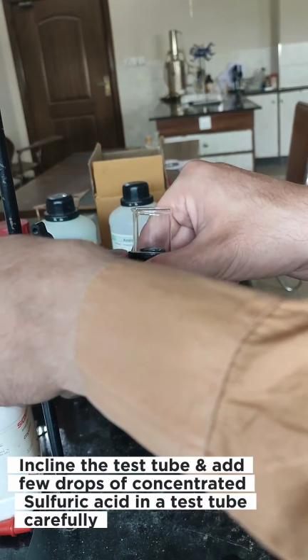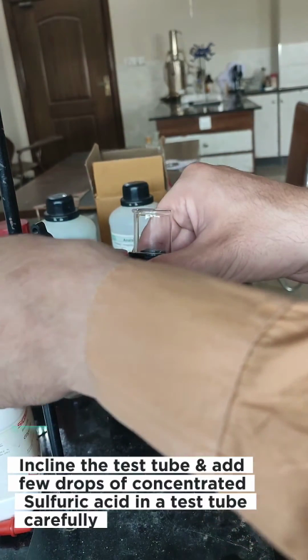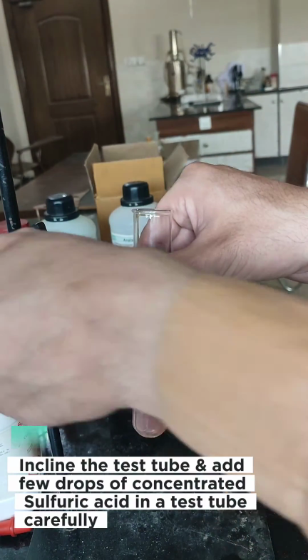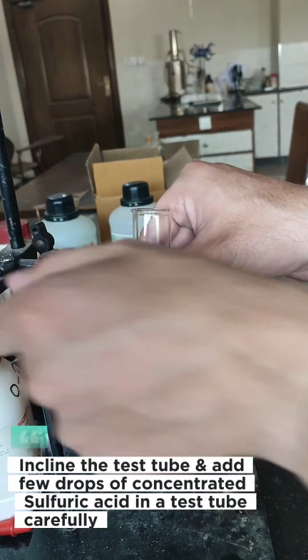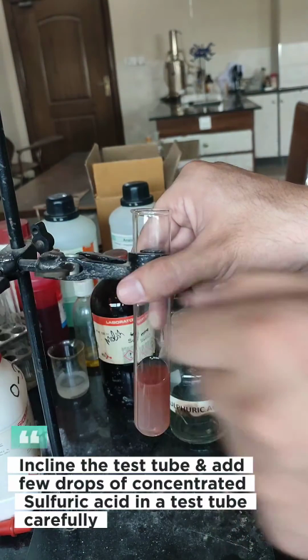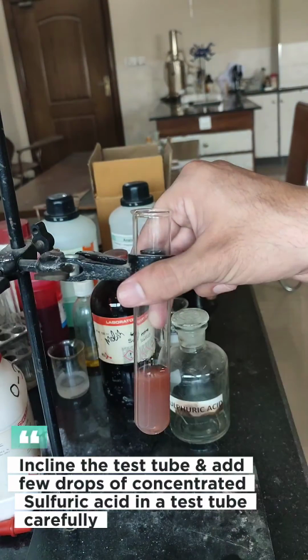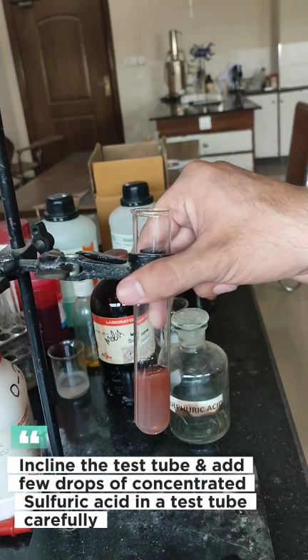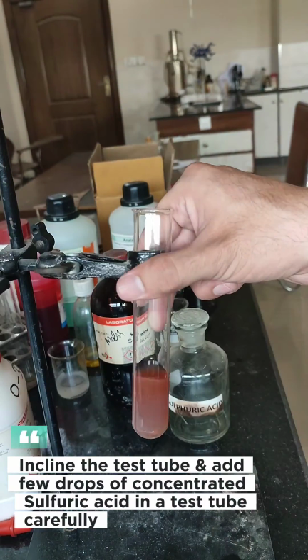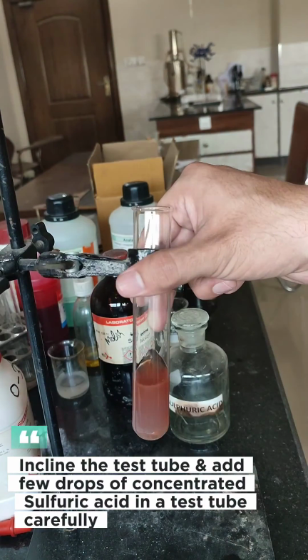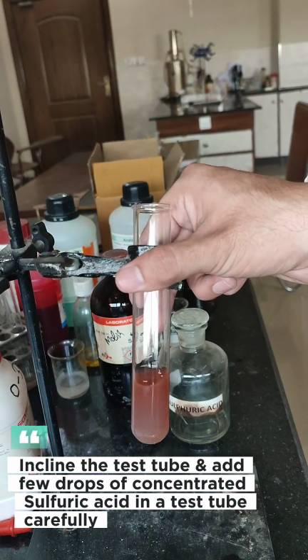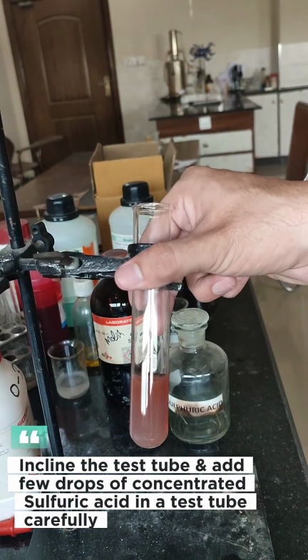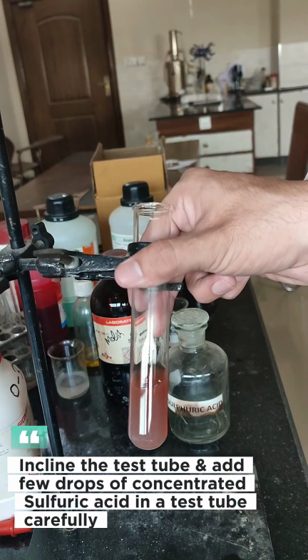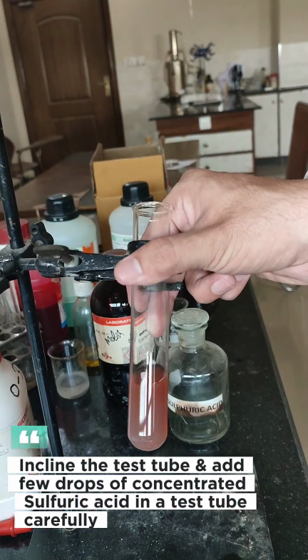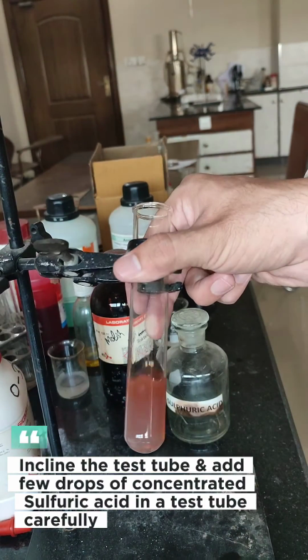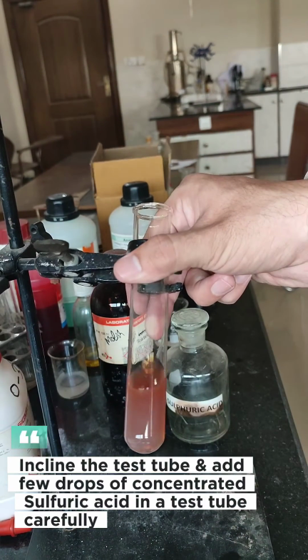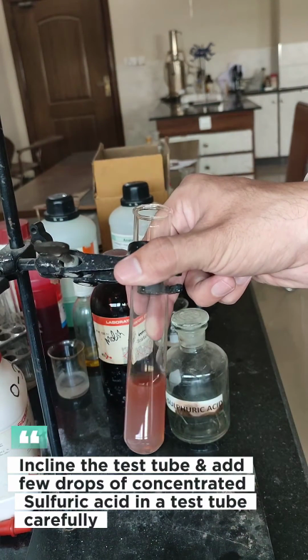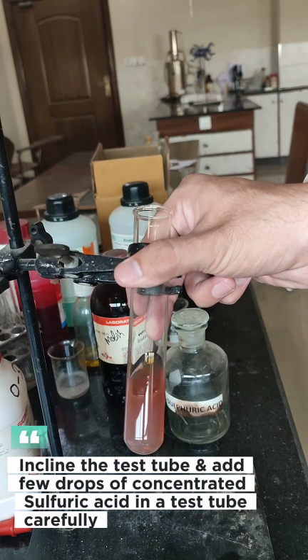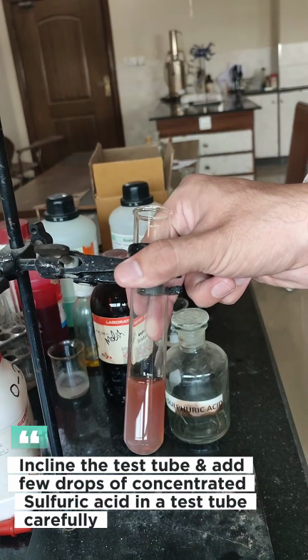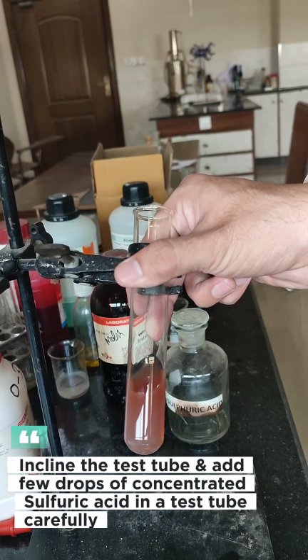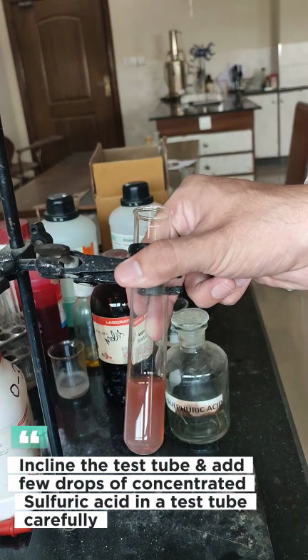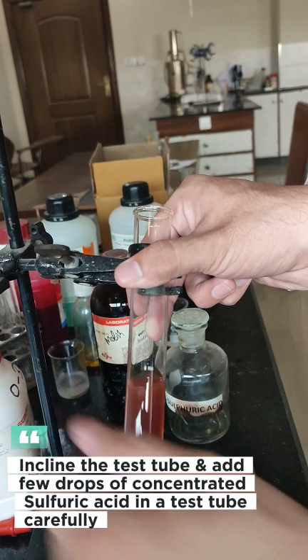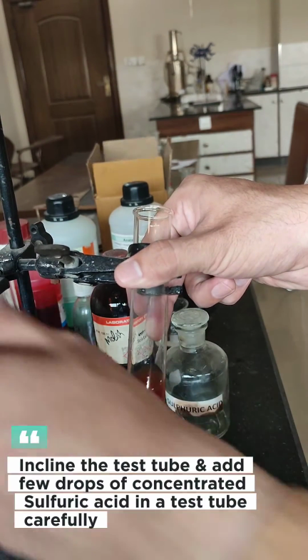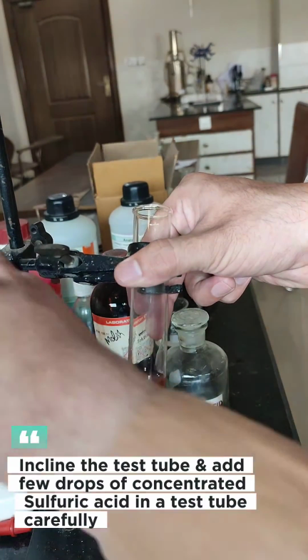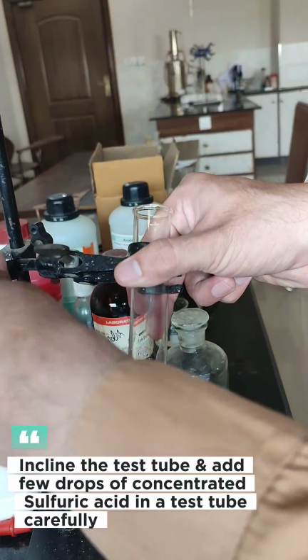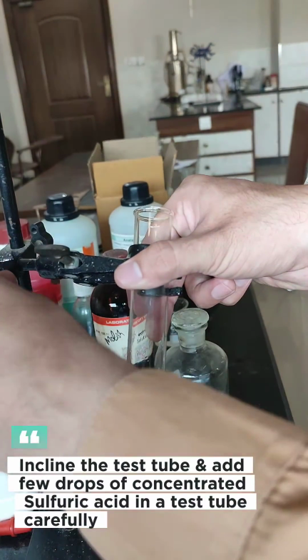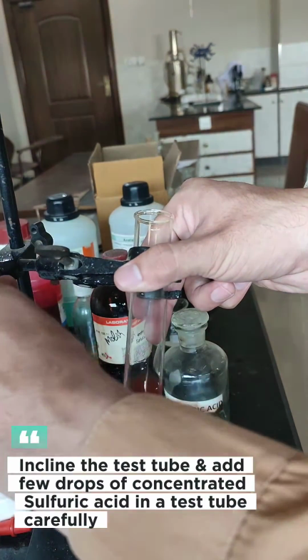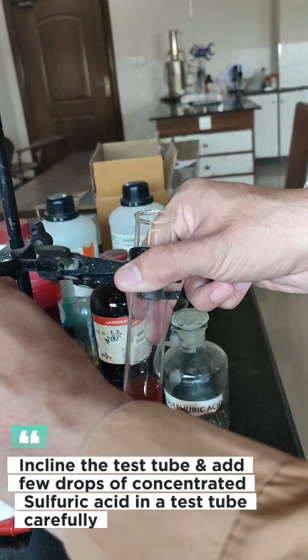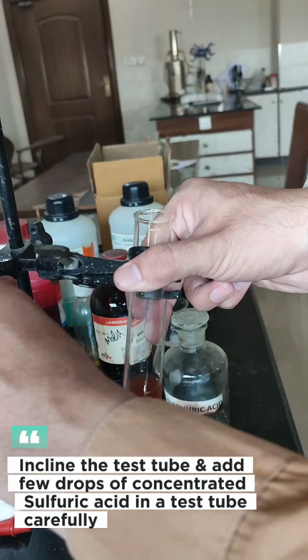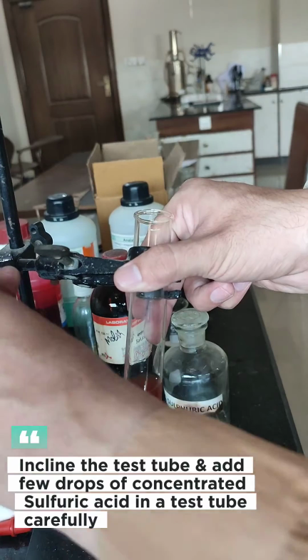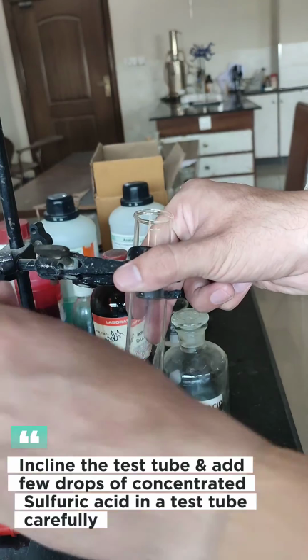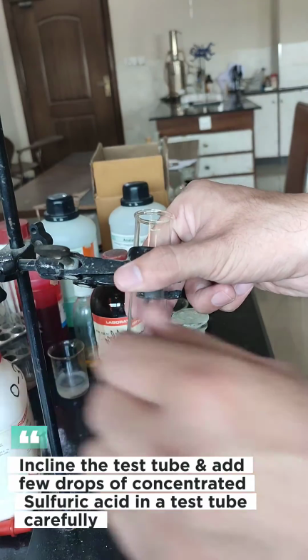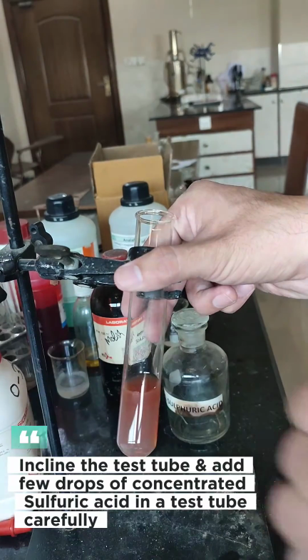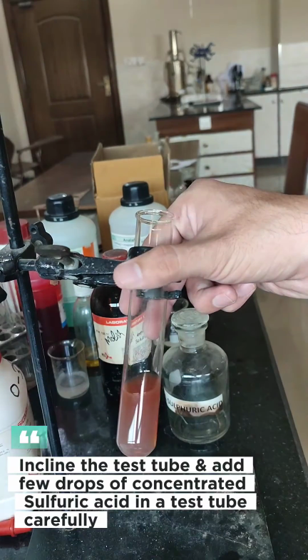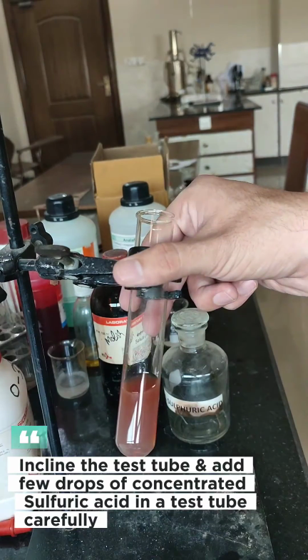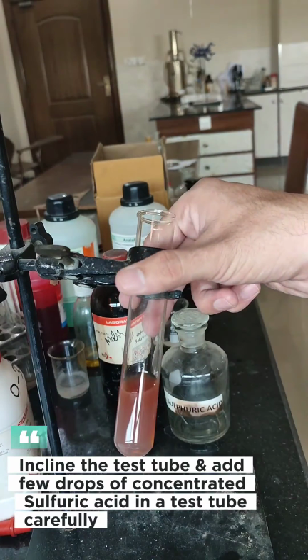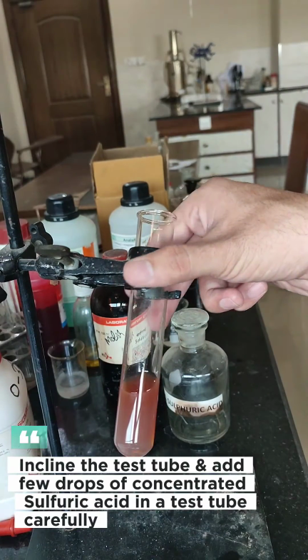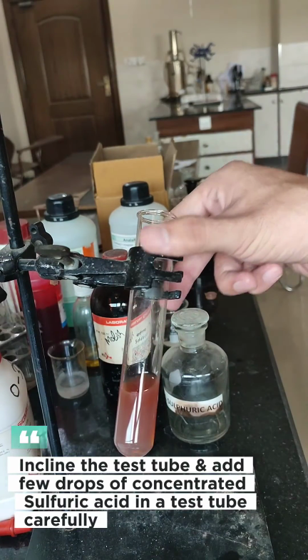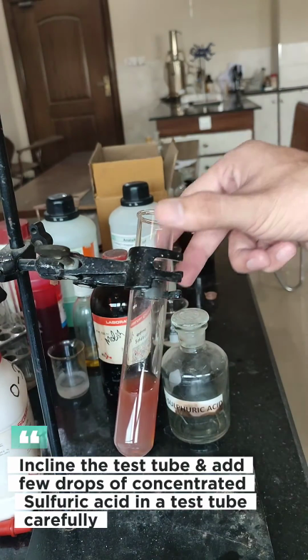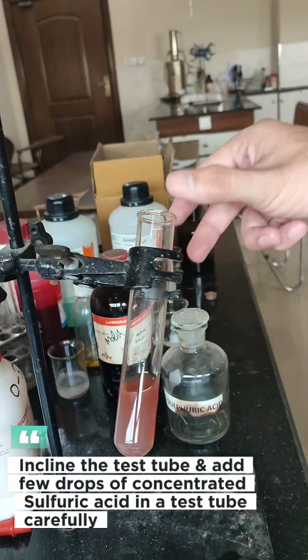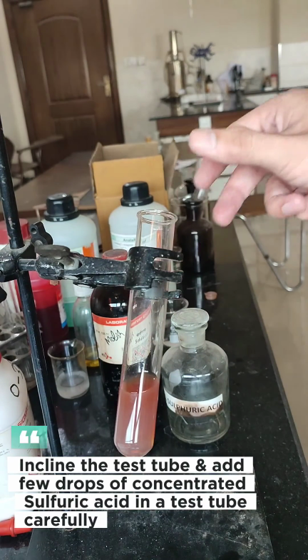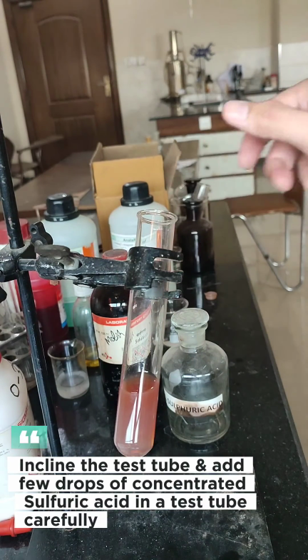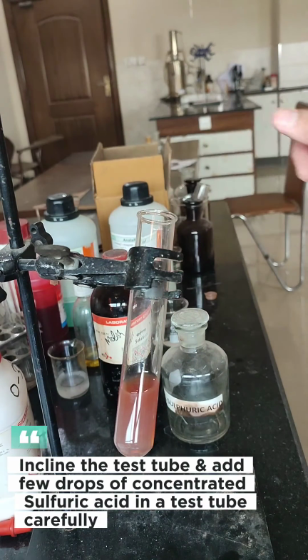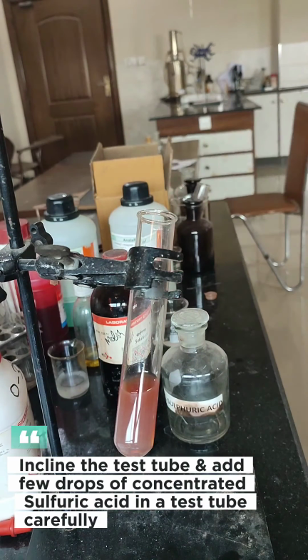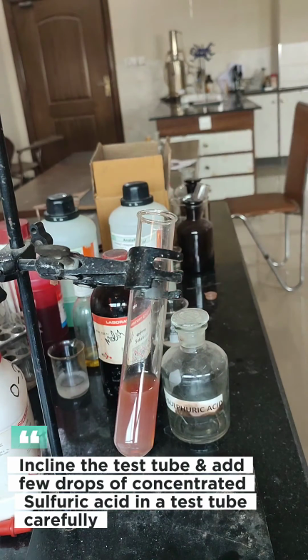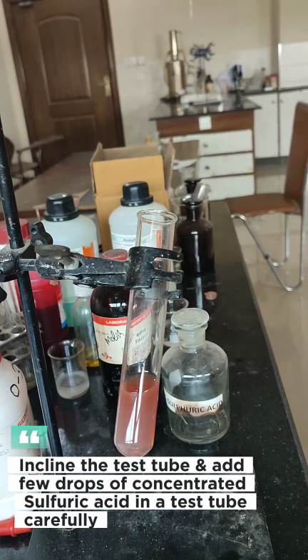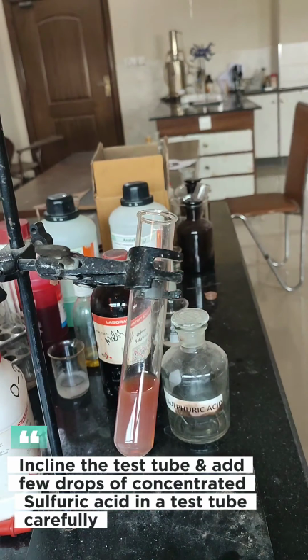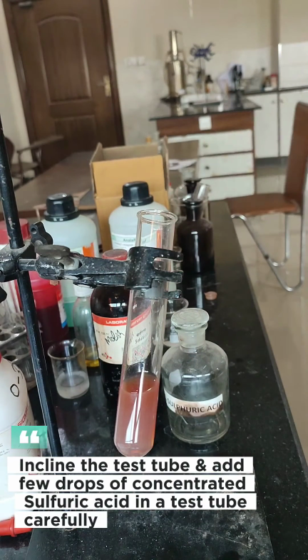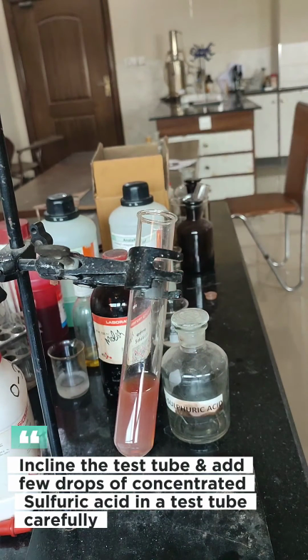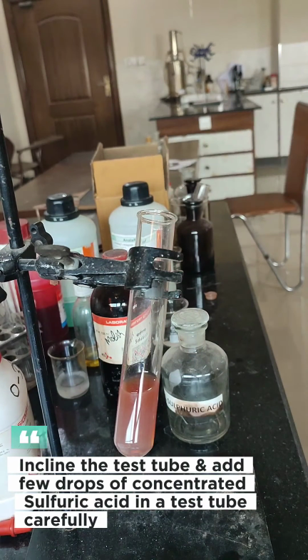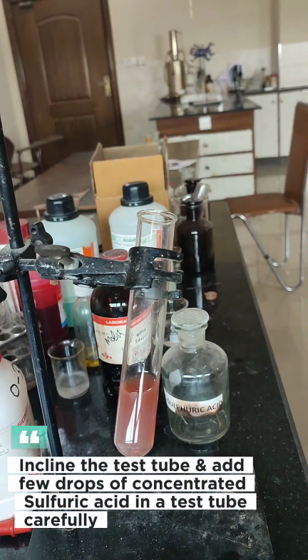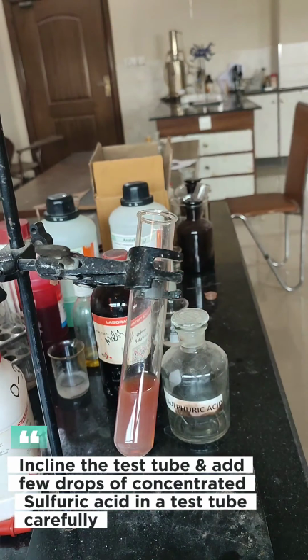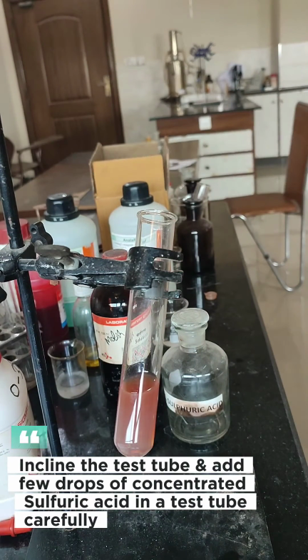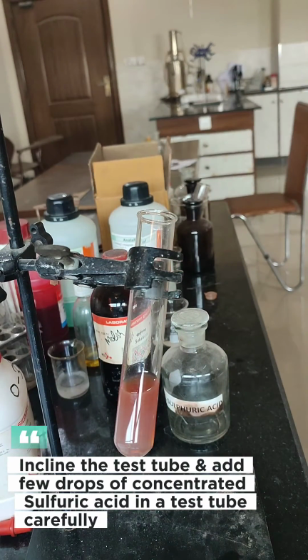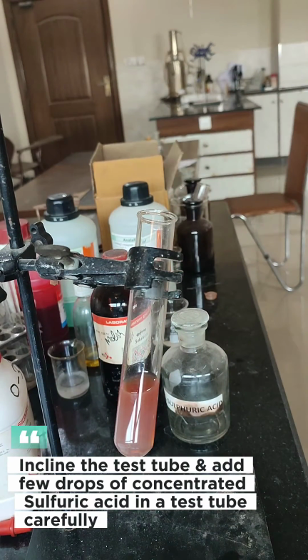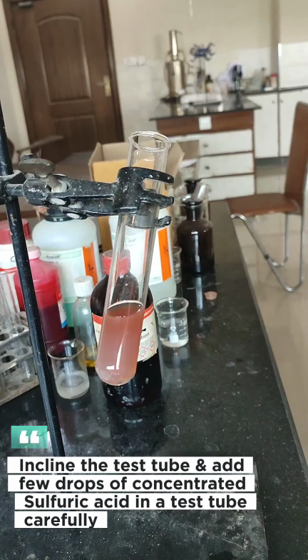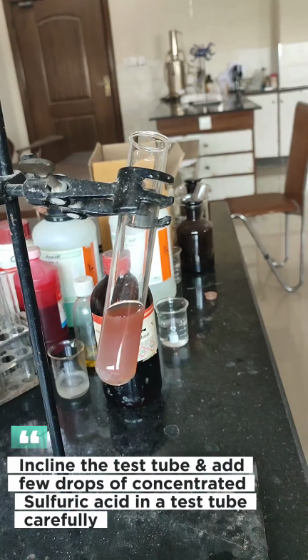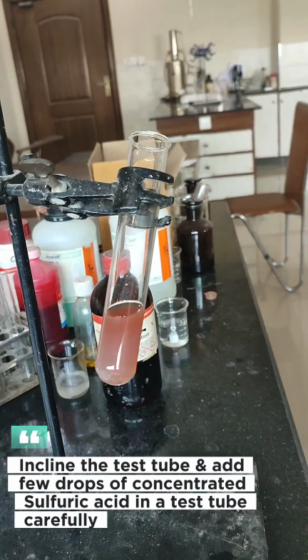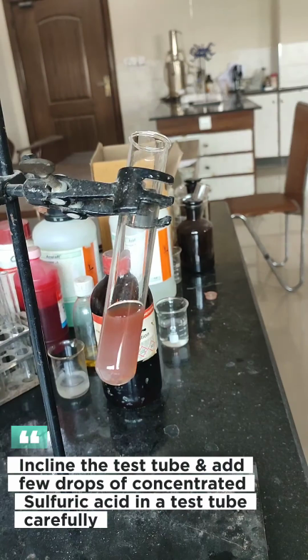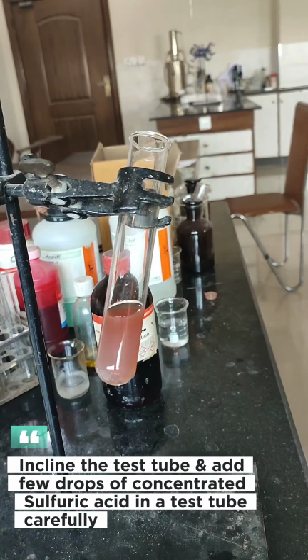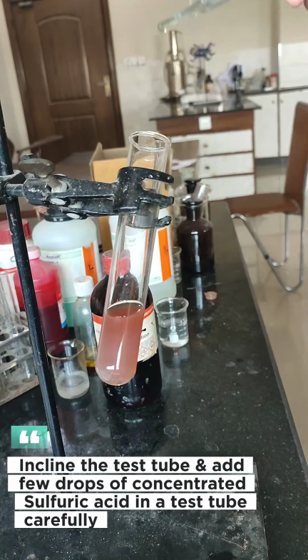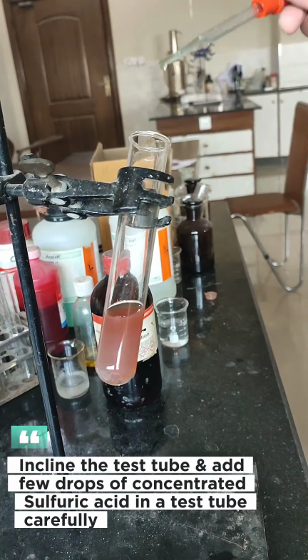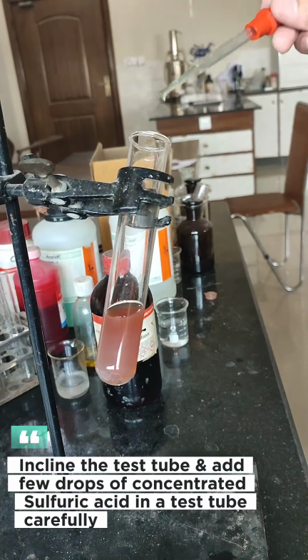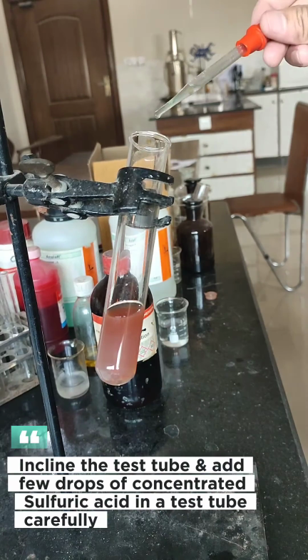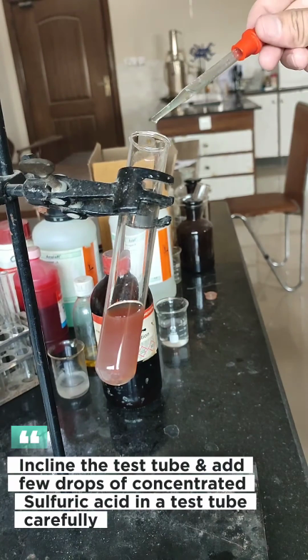Incline the test tube and carefully add a few drops of concentrated sulfuric acid.